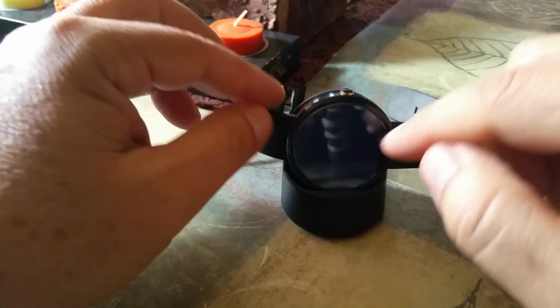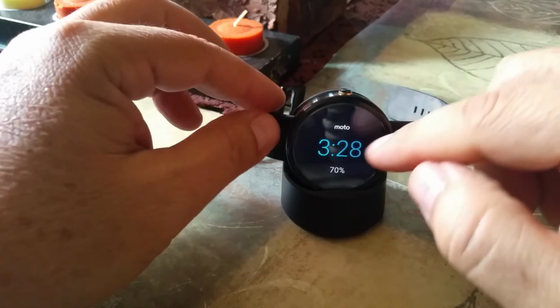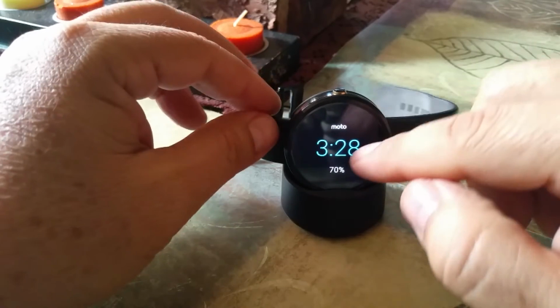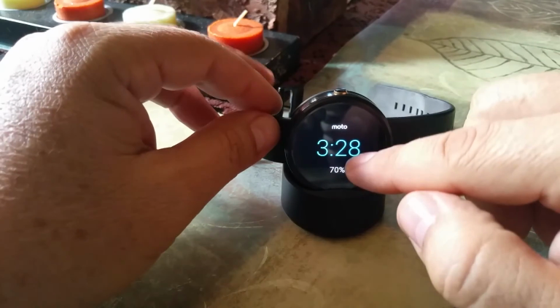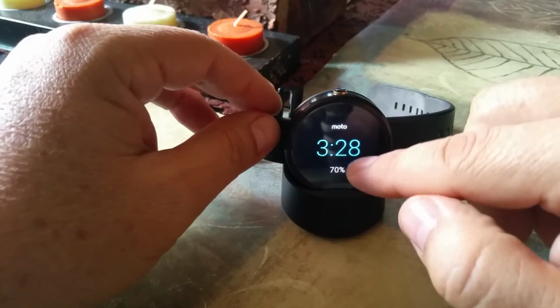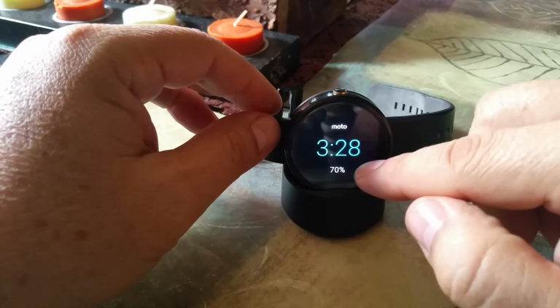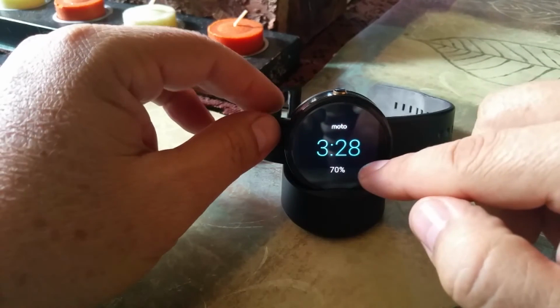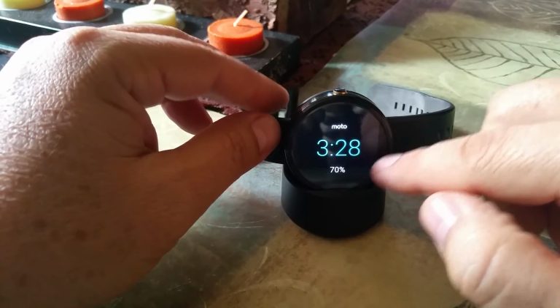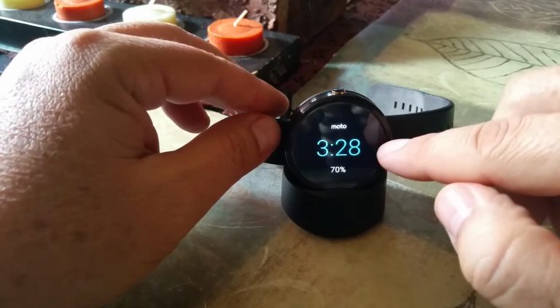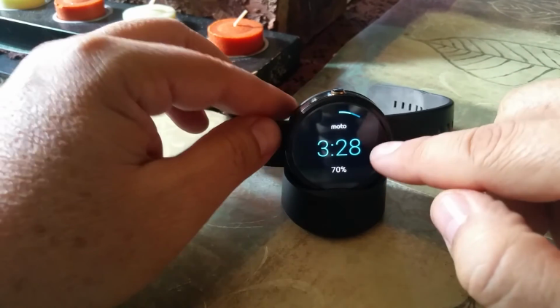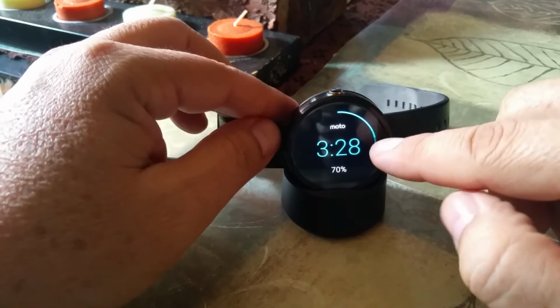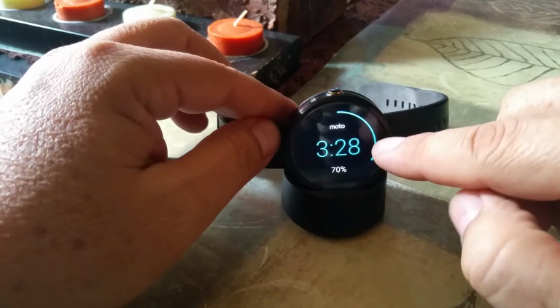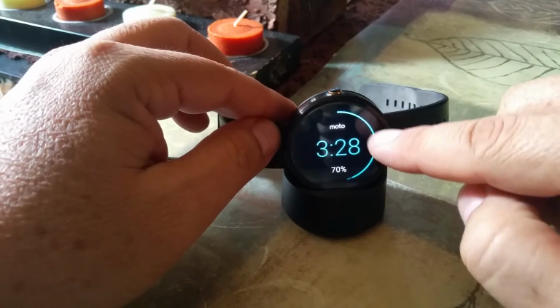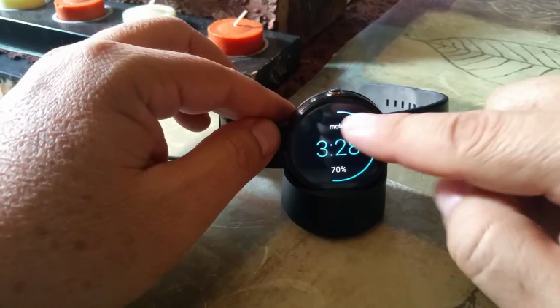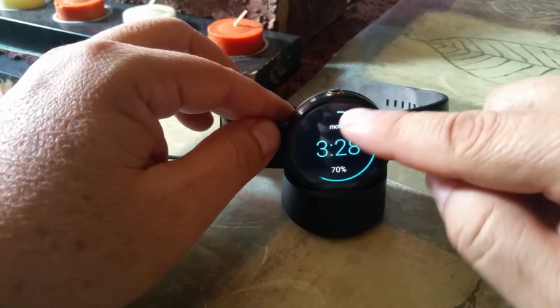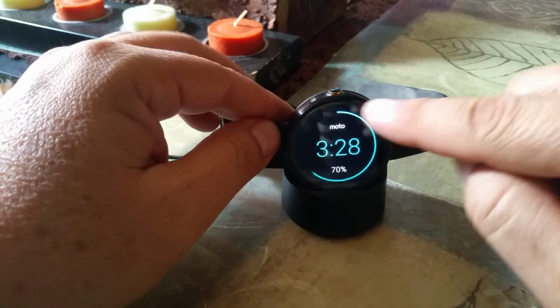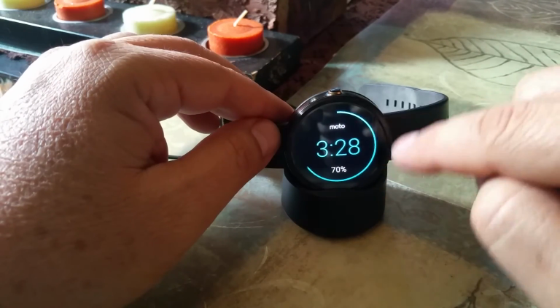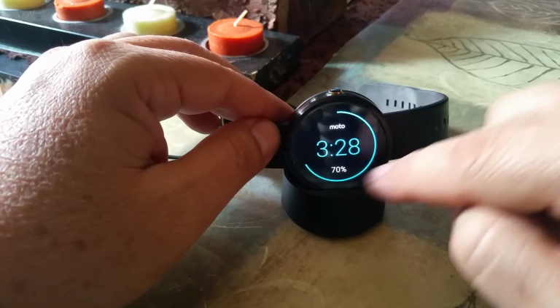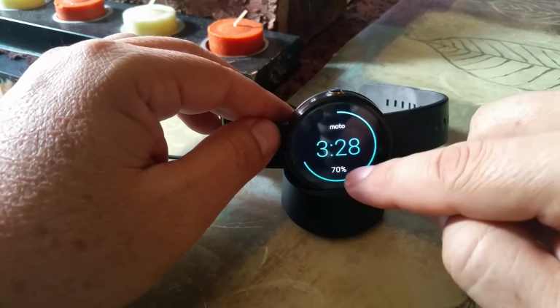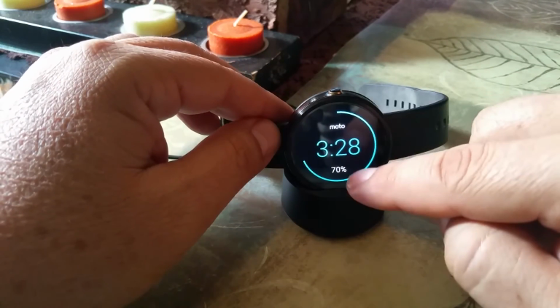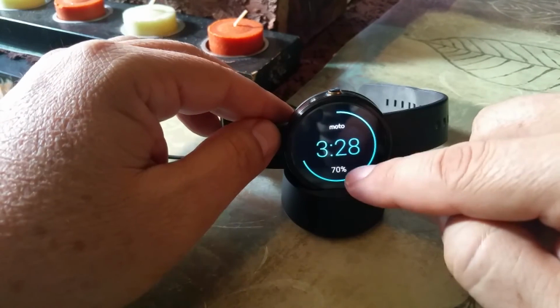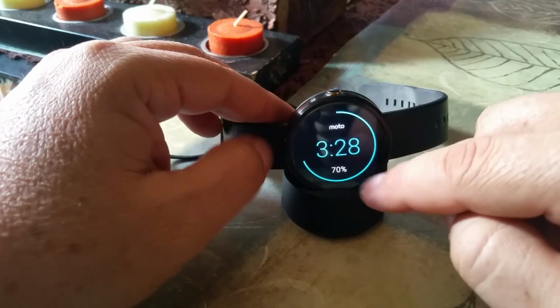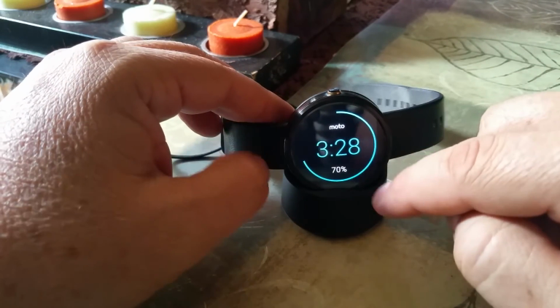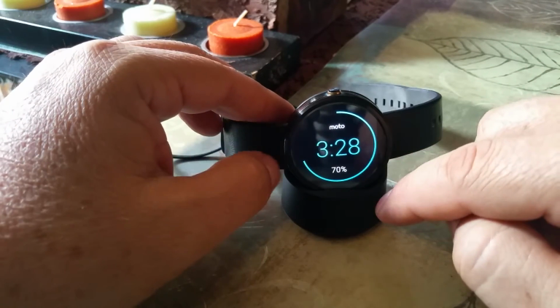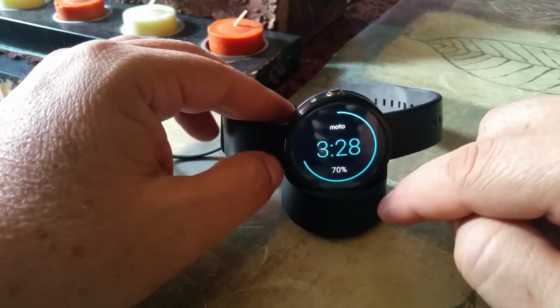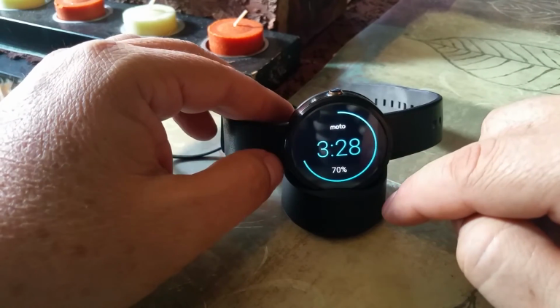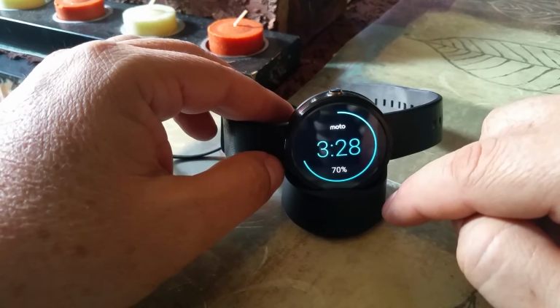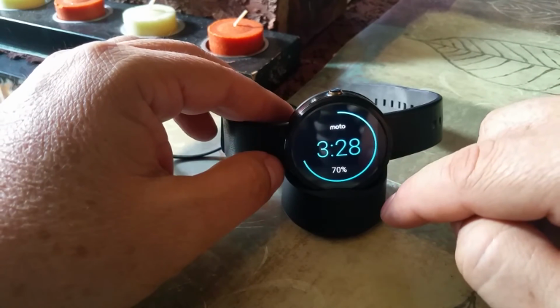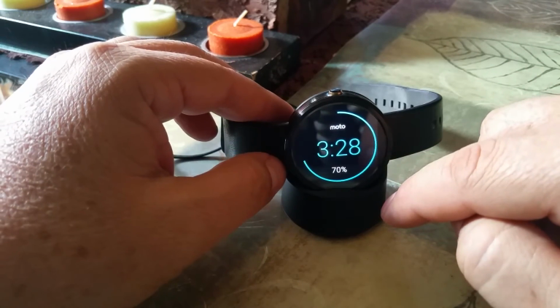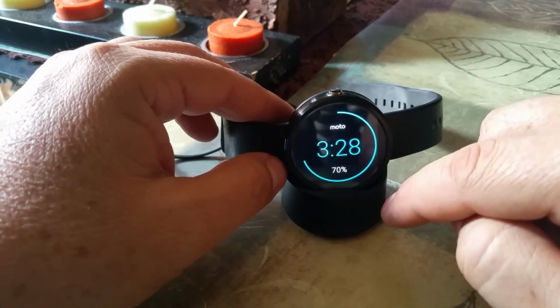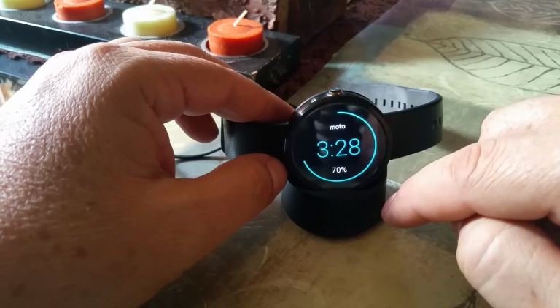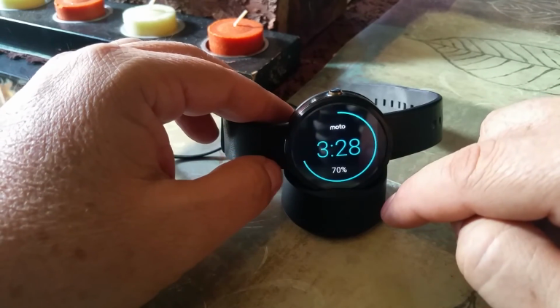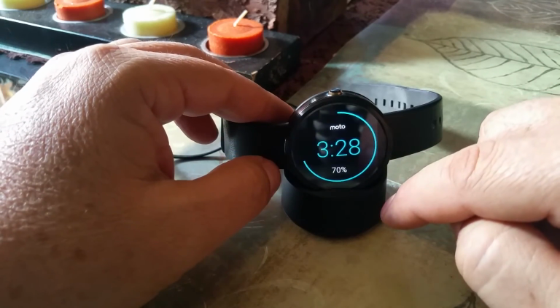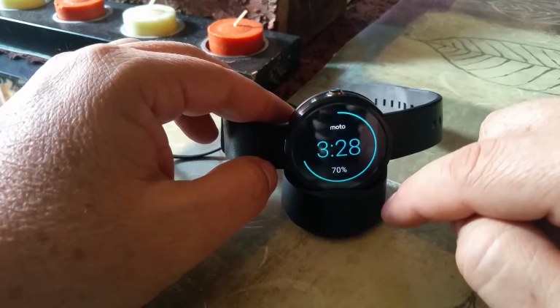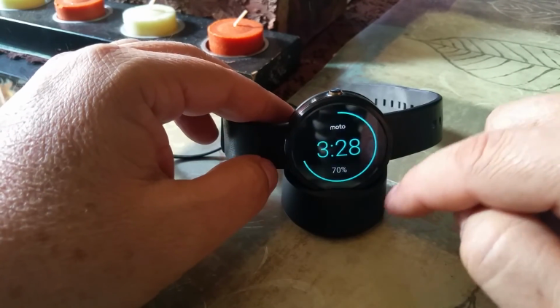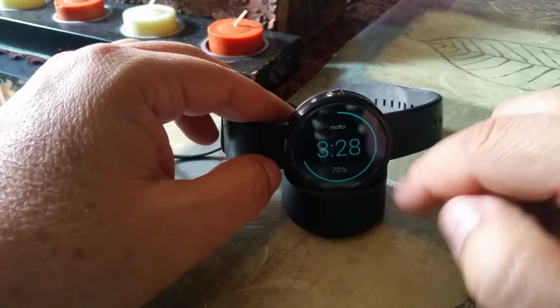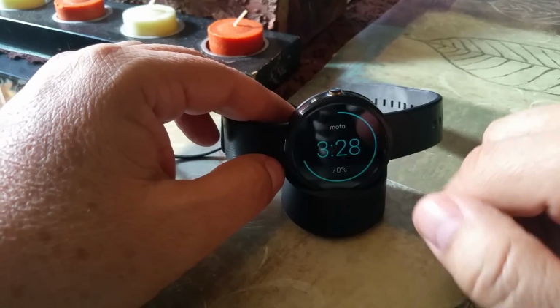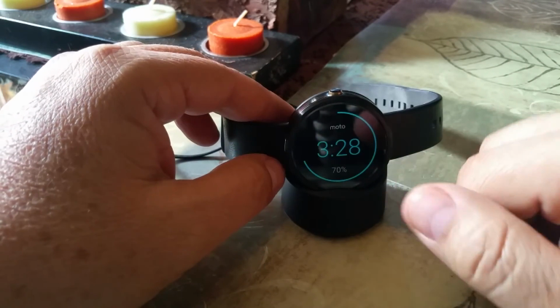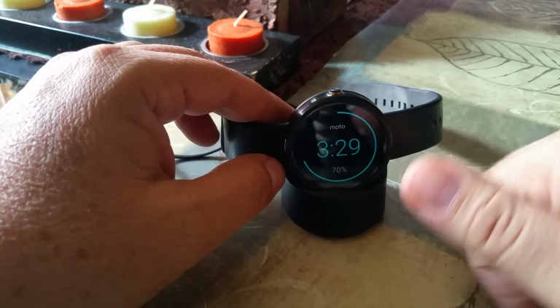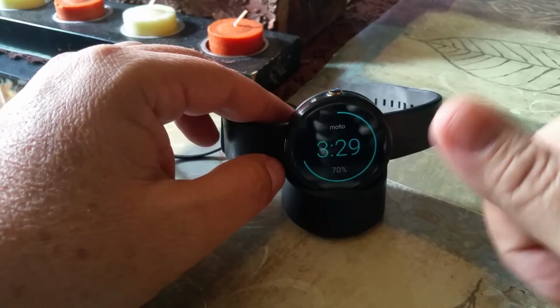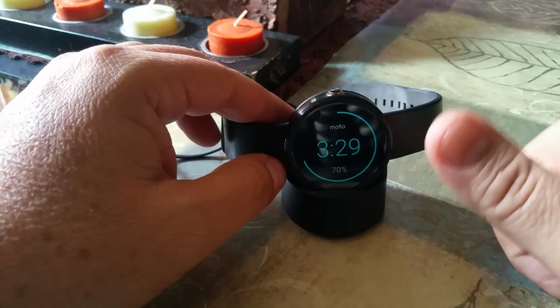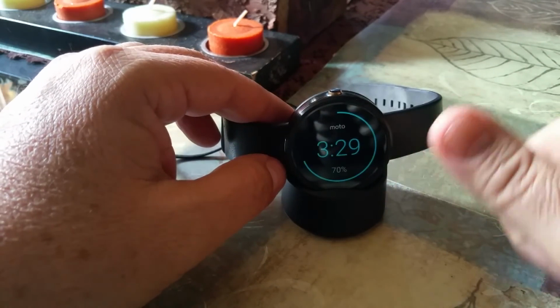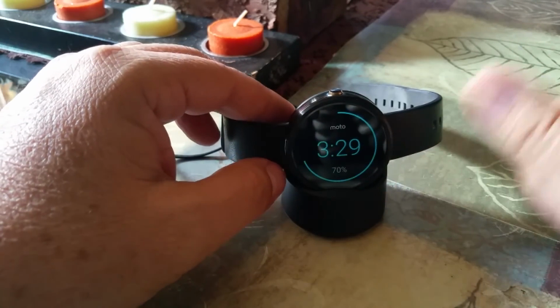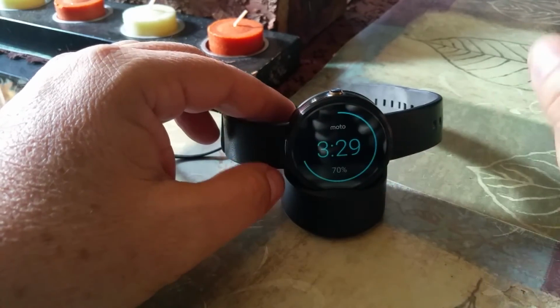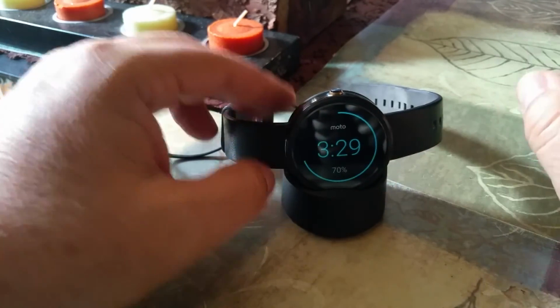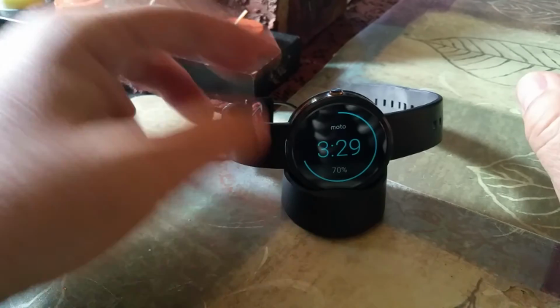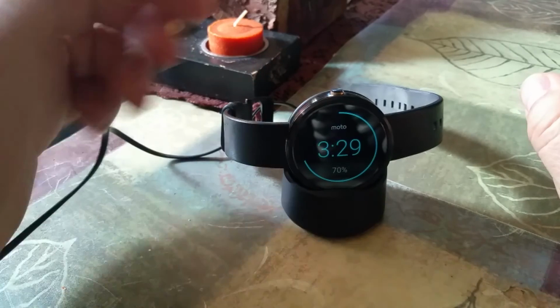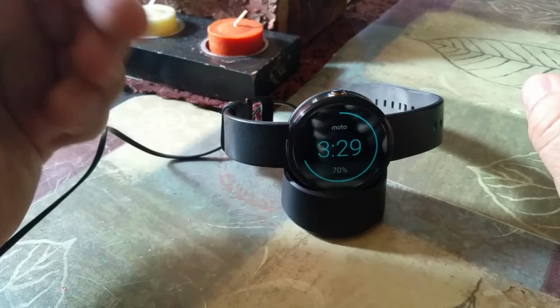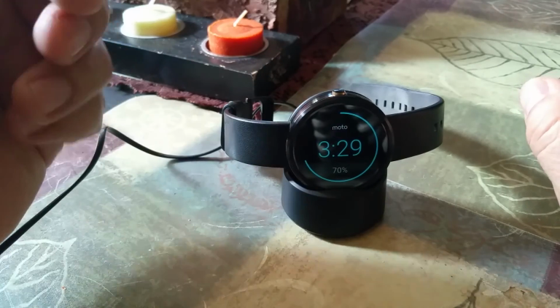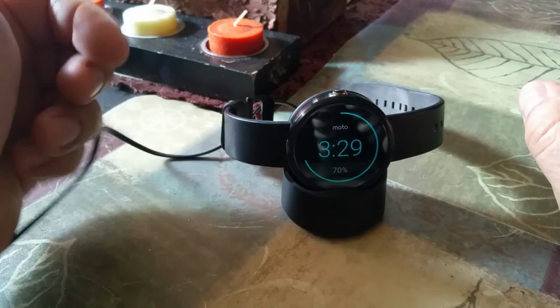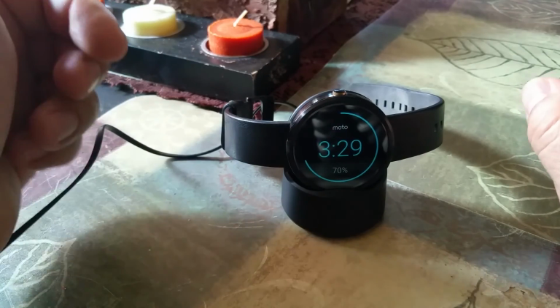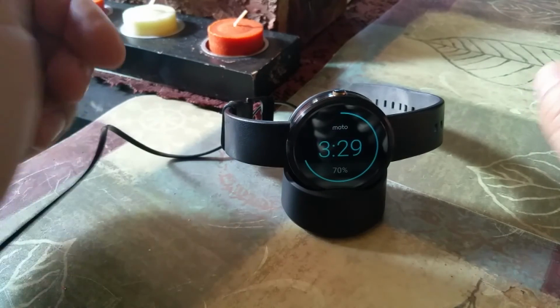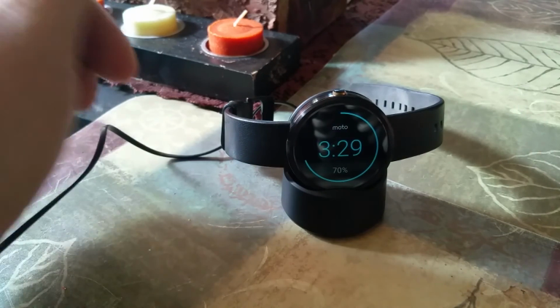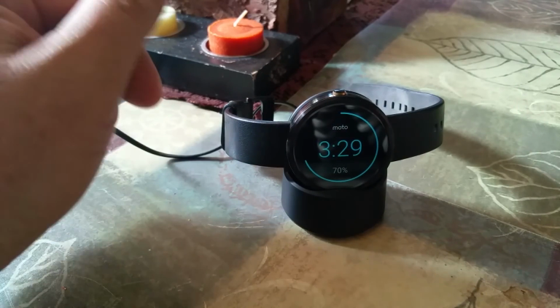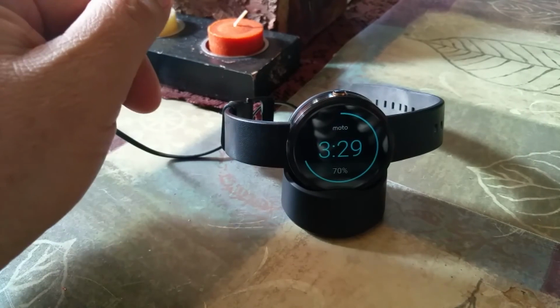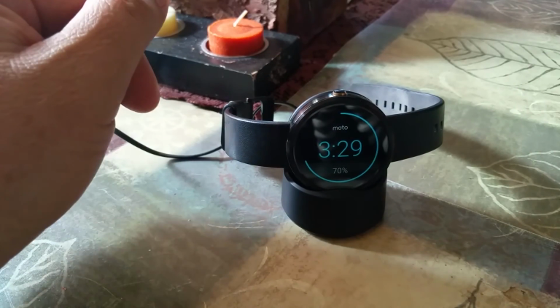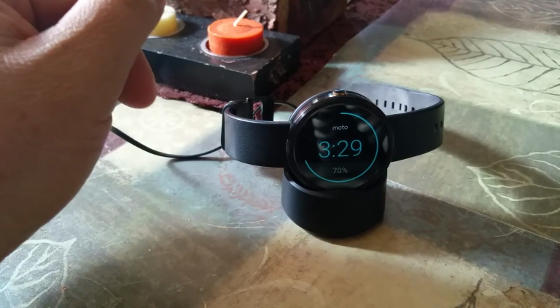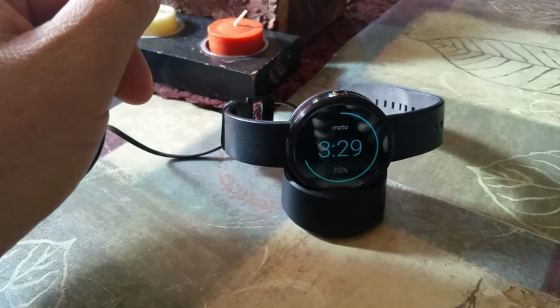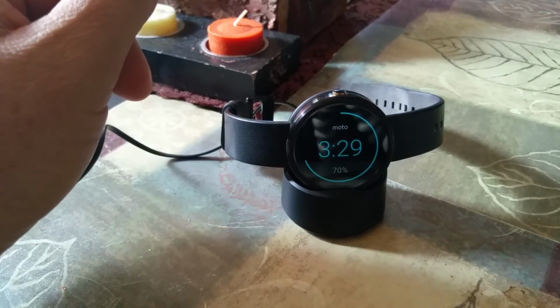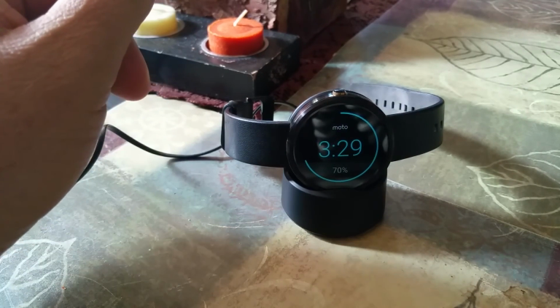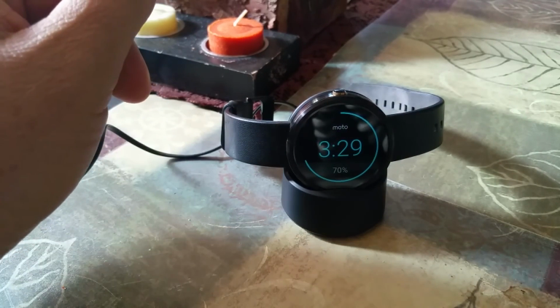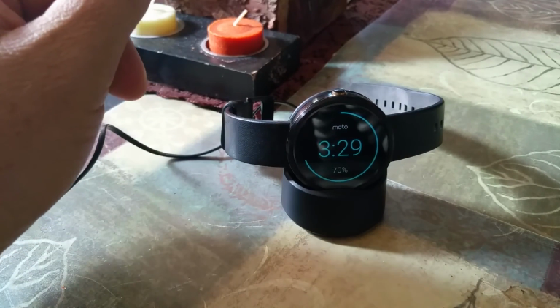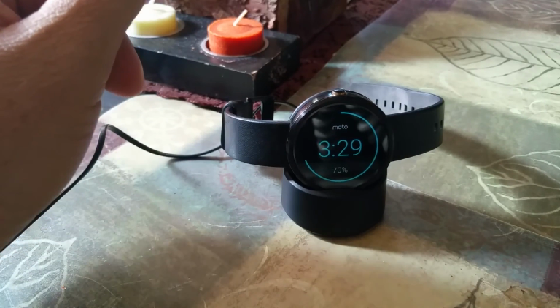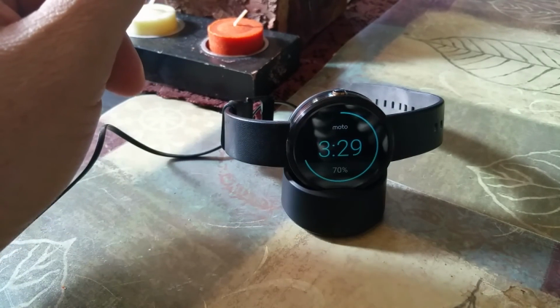will go back to charging normally again. That's it, that's the fix. It will work. Okay, thank you.